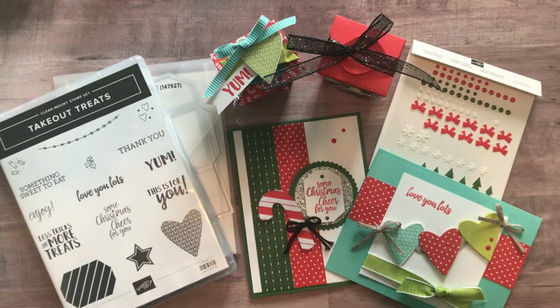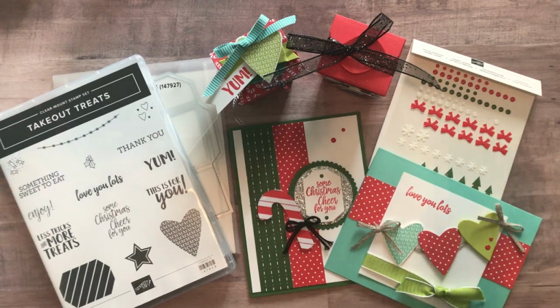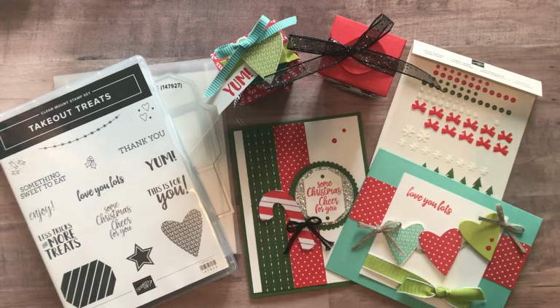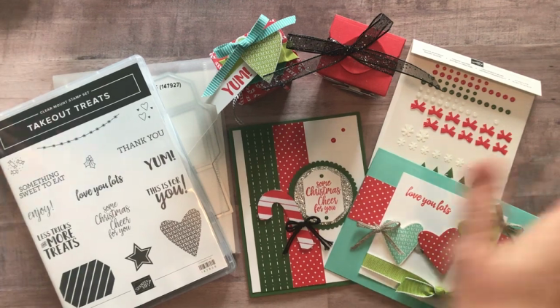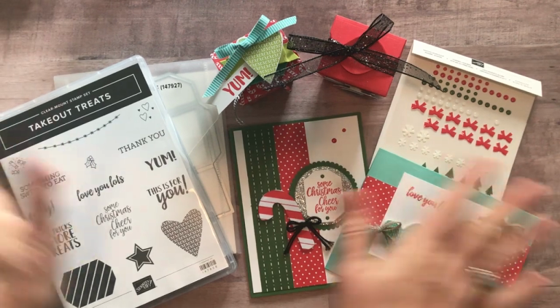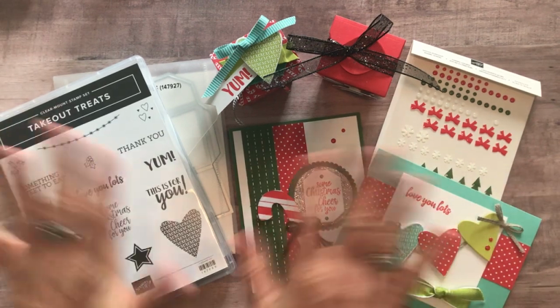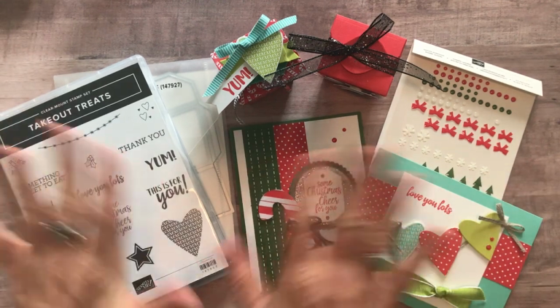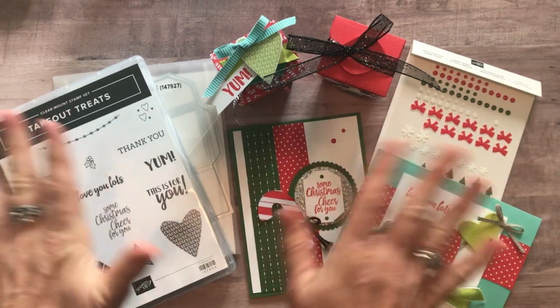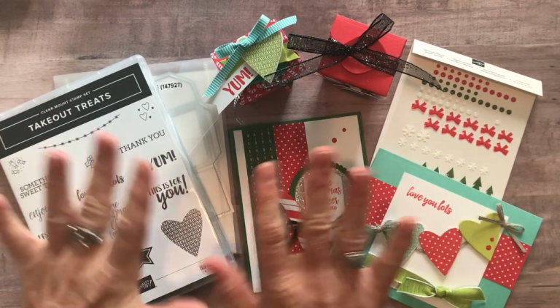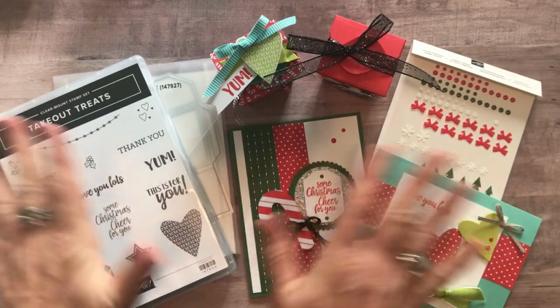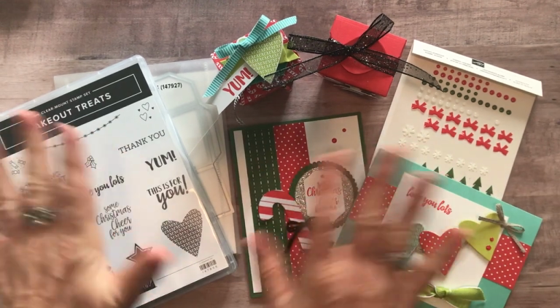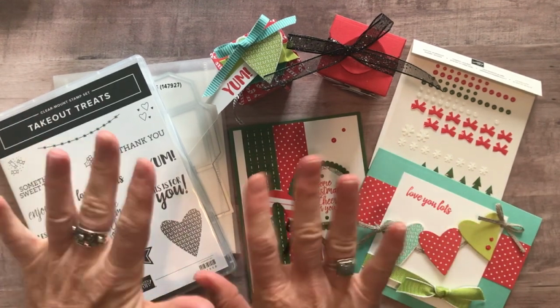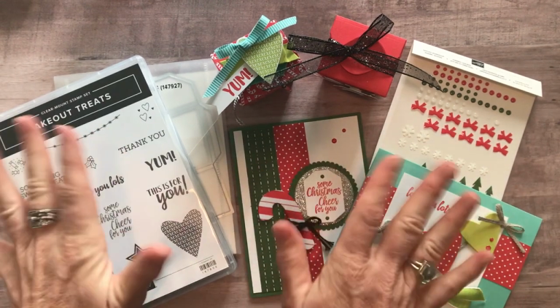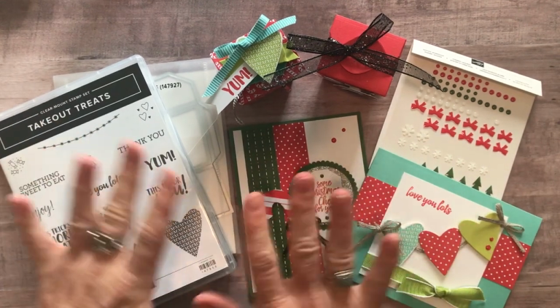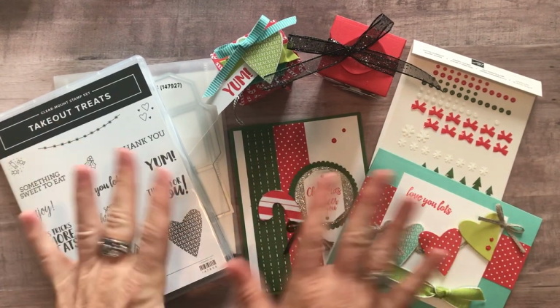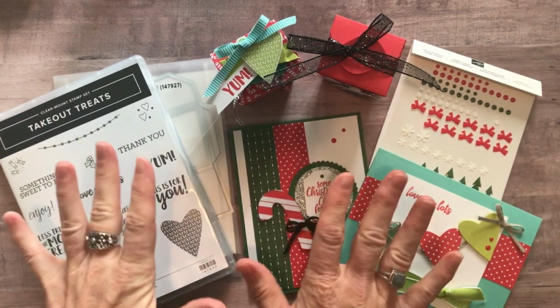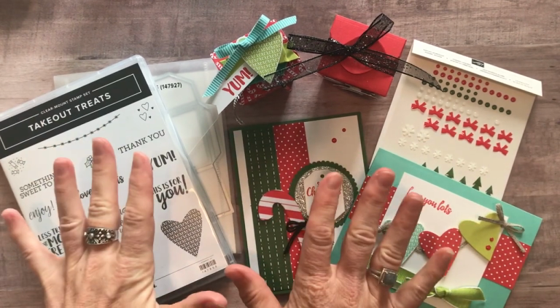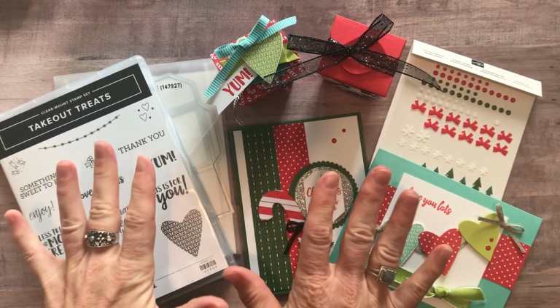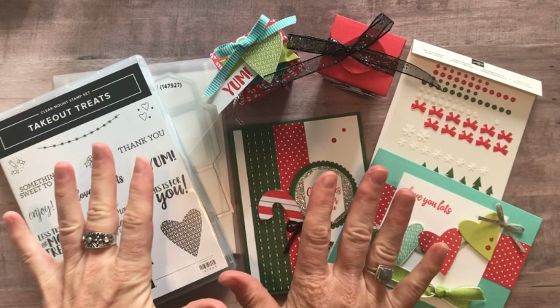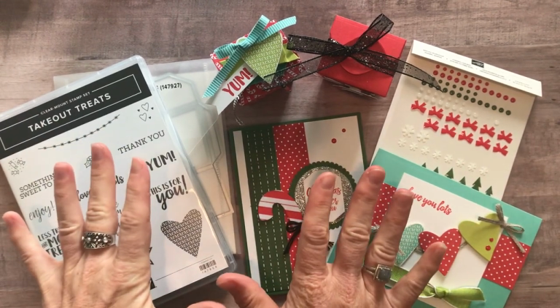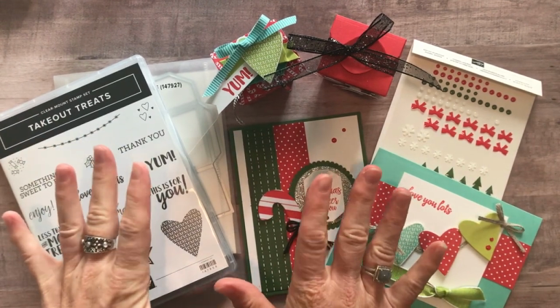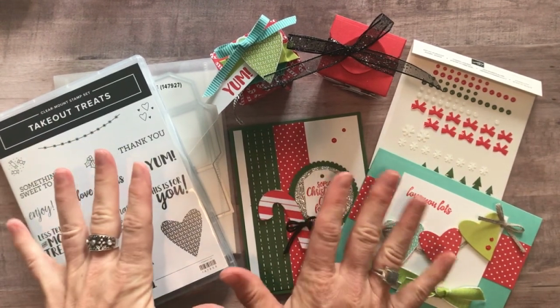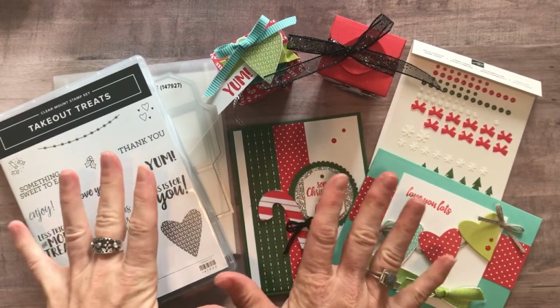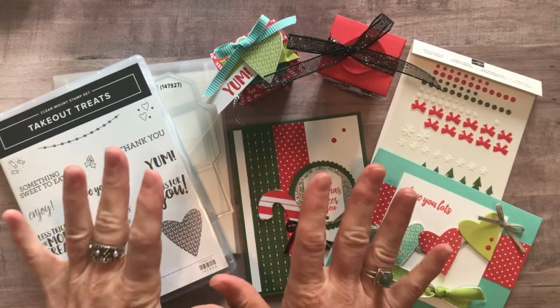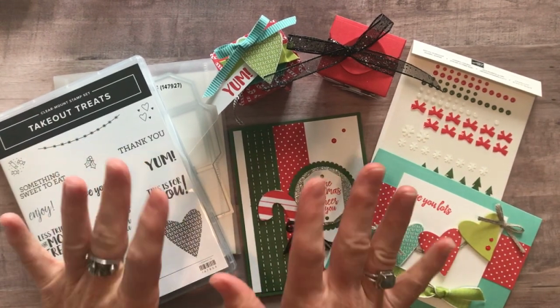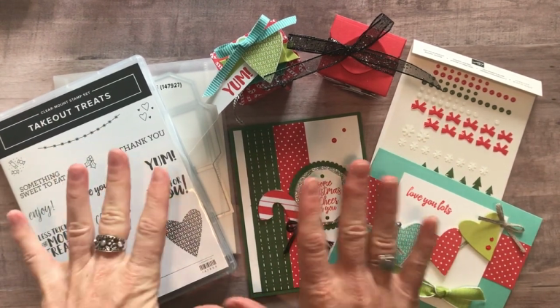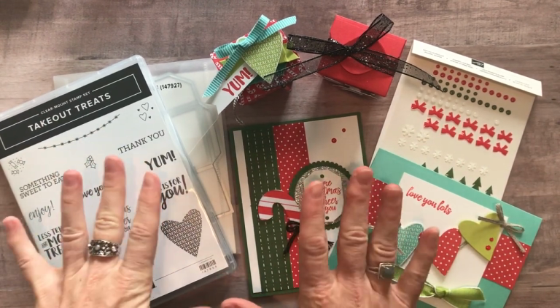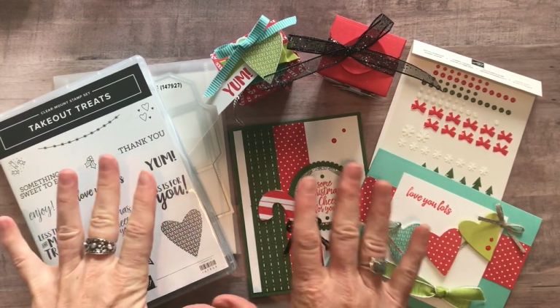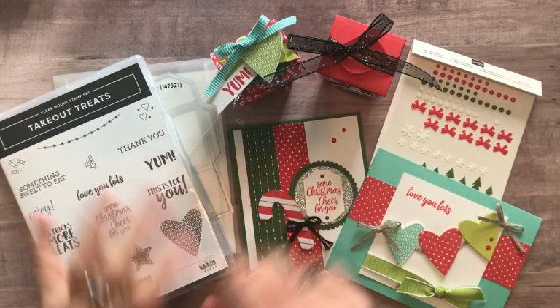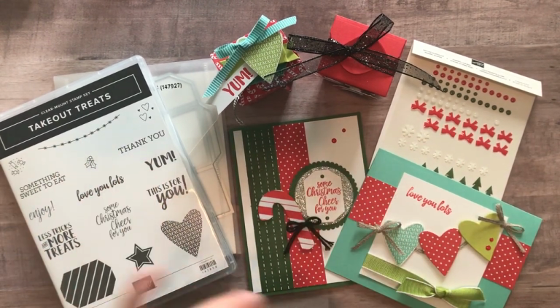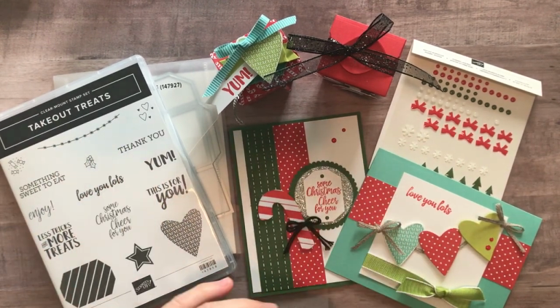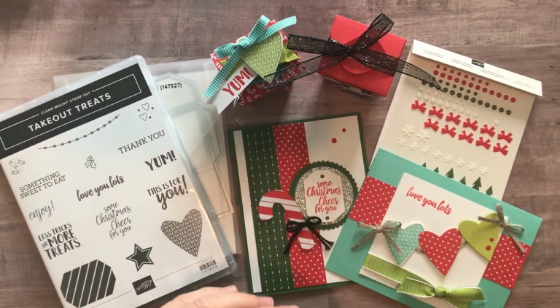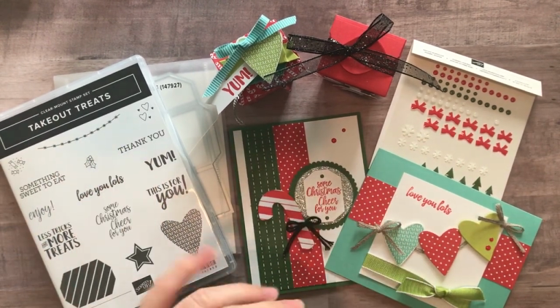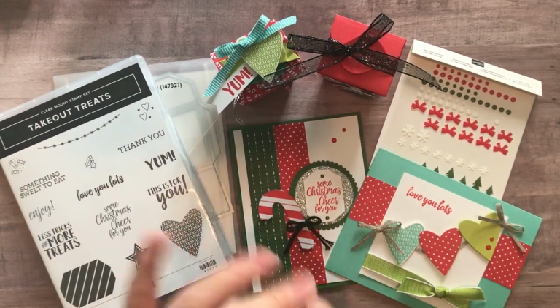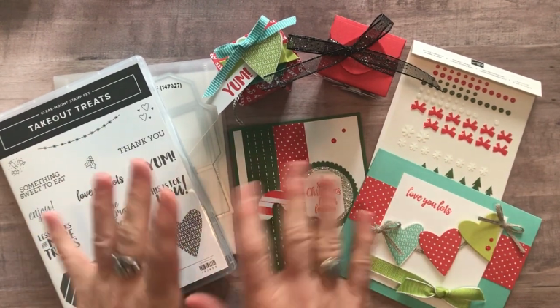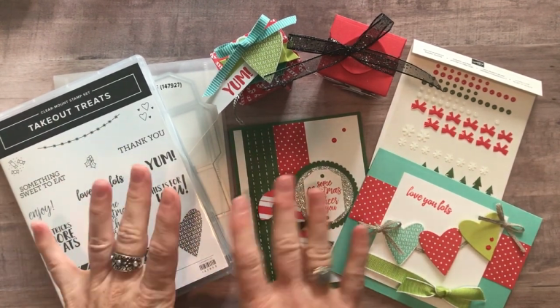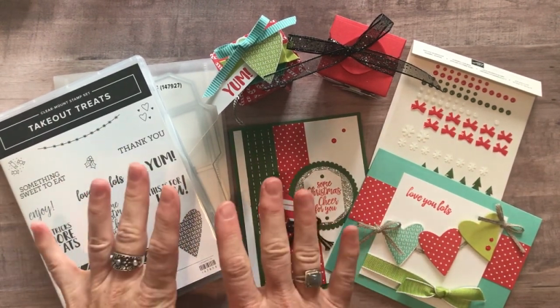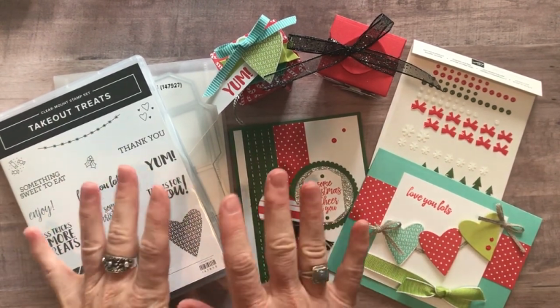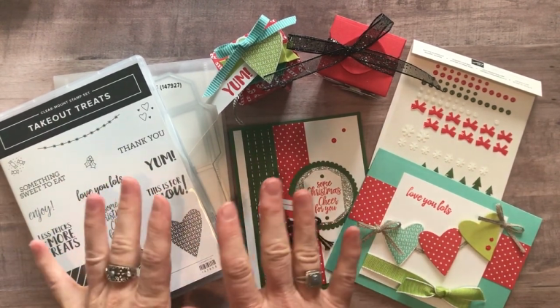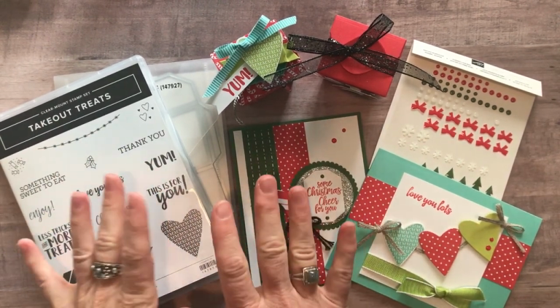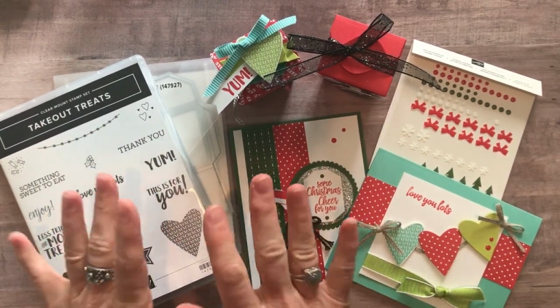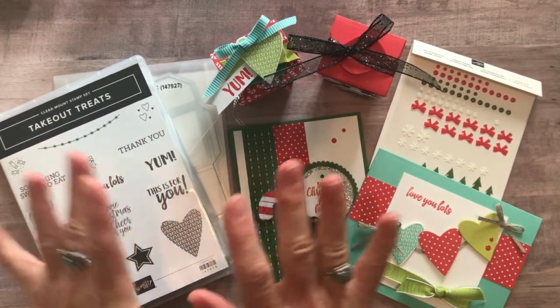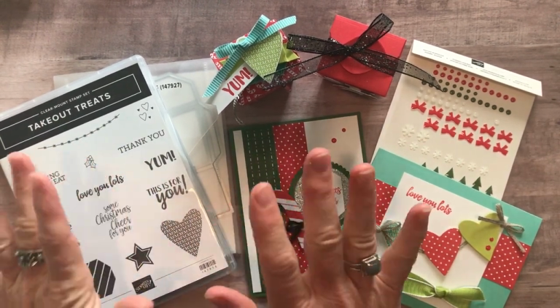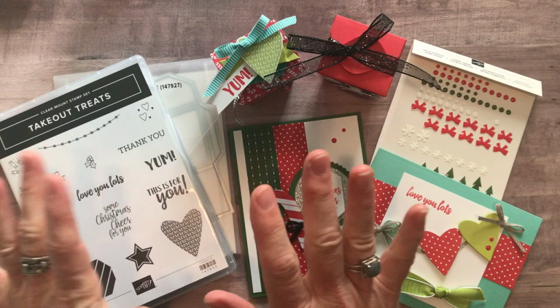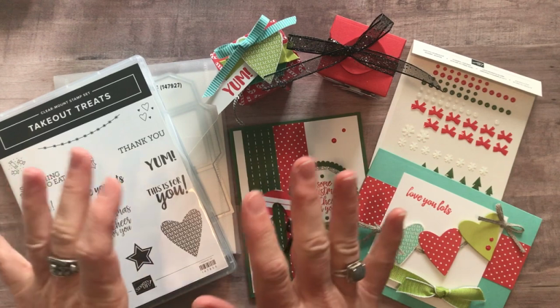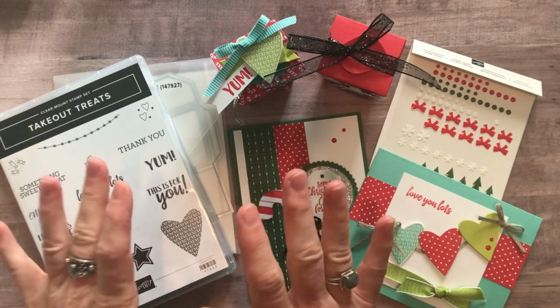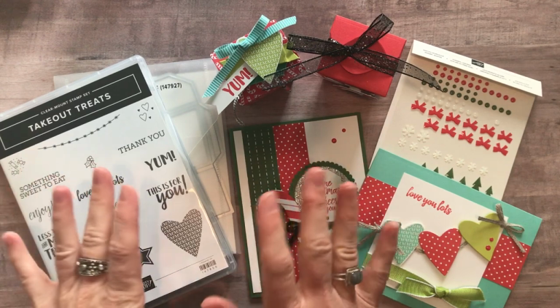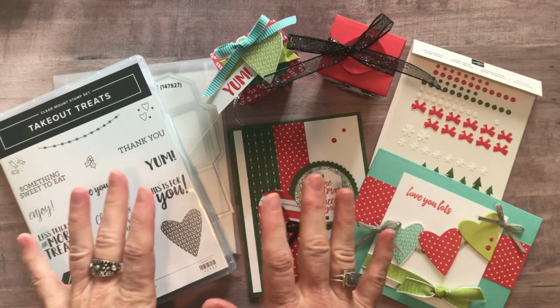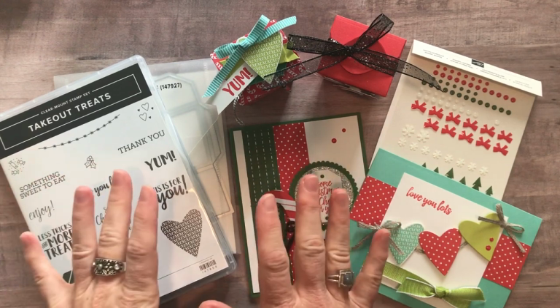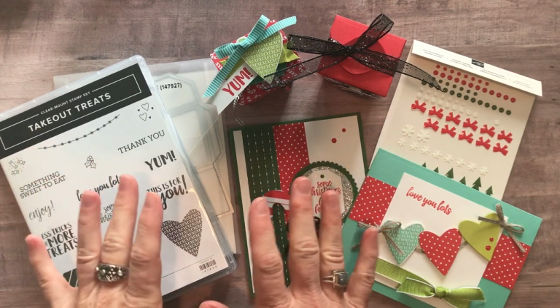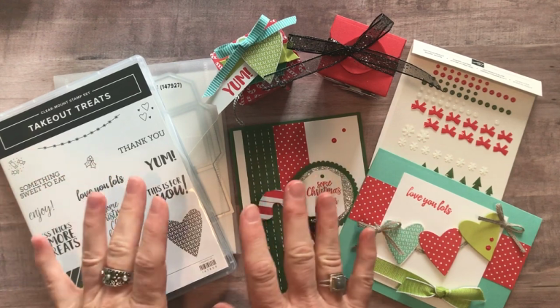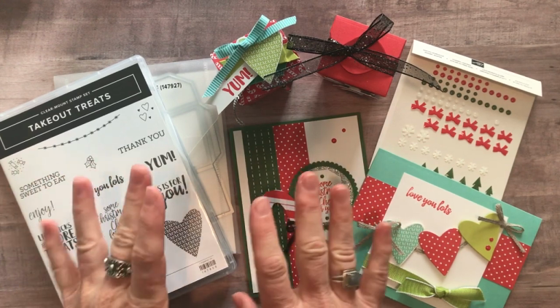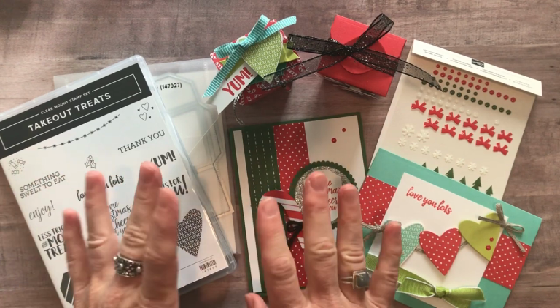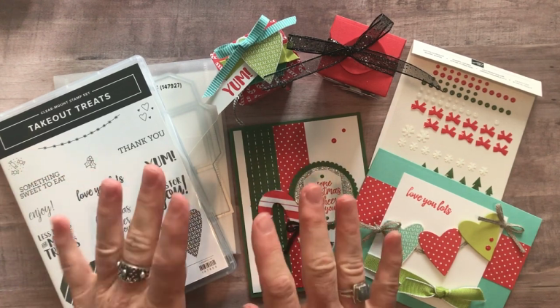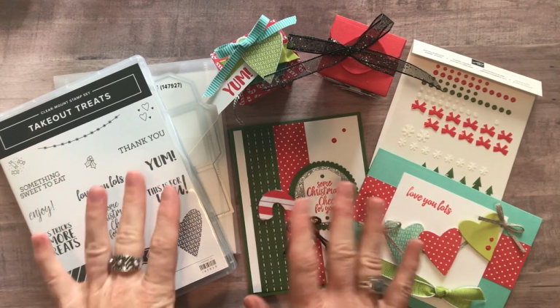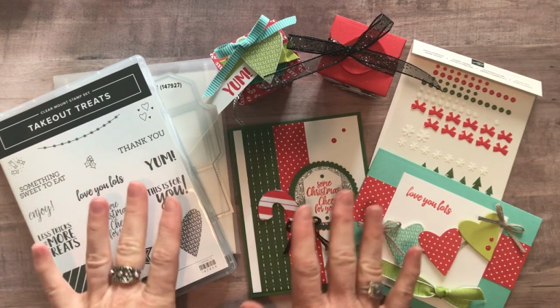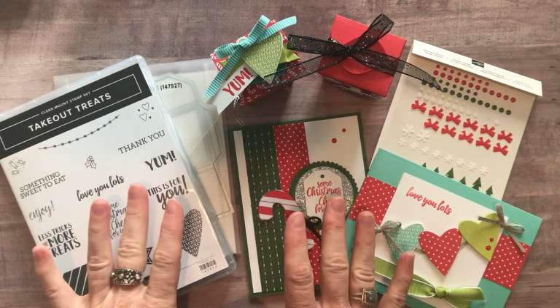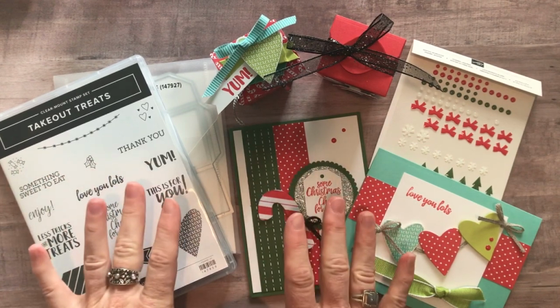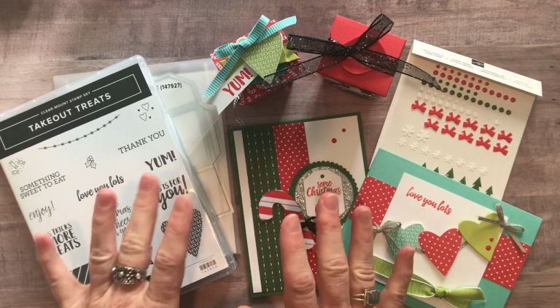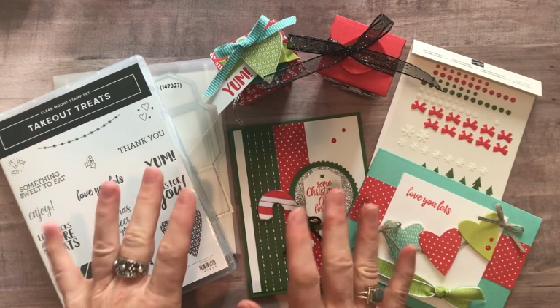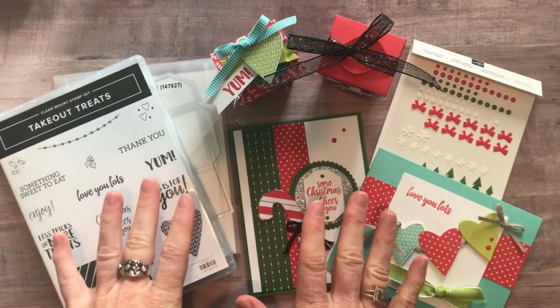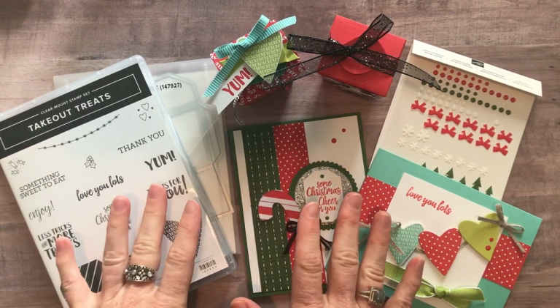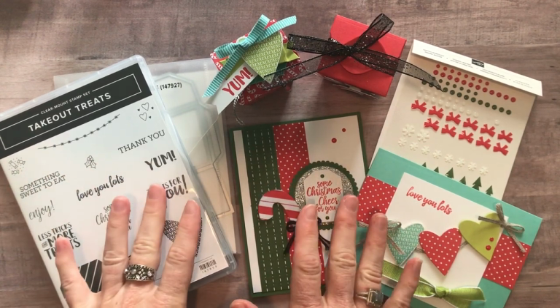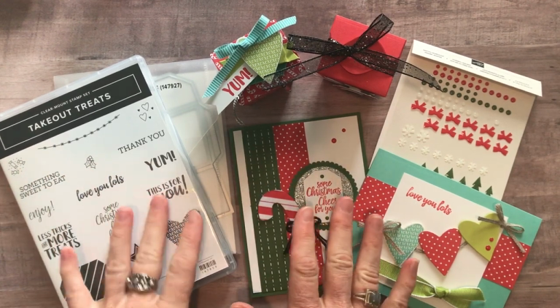Well hello everybody! I'm so excited to share with you. This is my latest class to go.